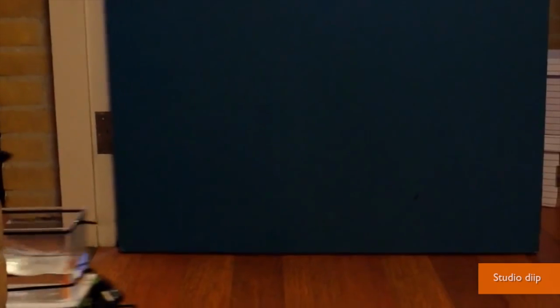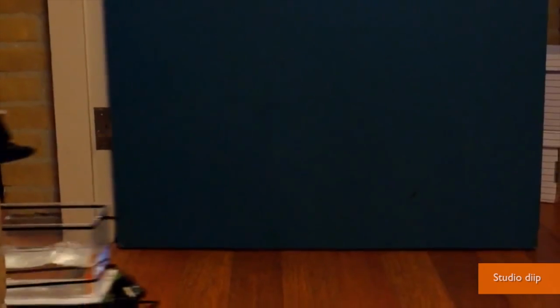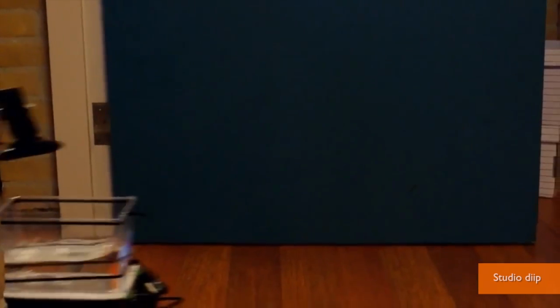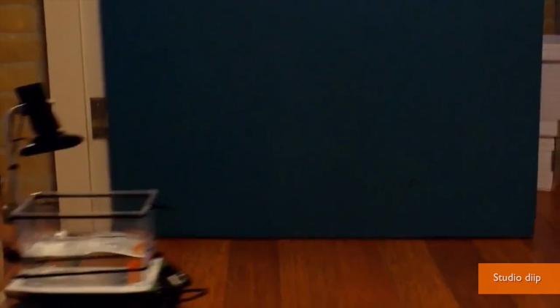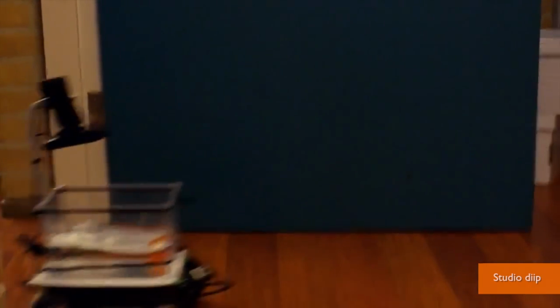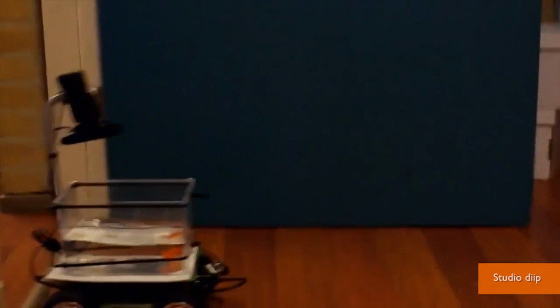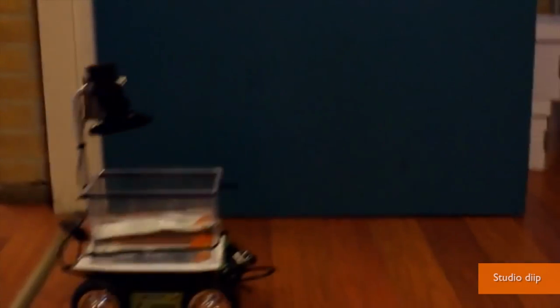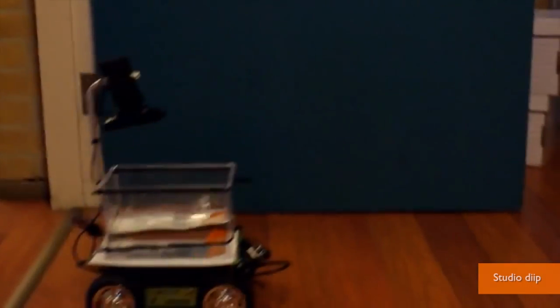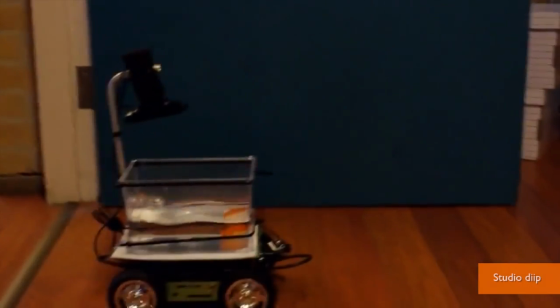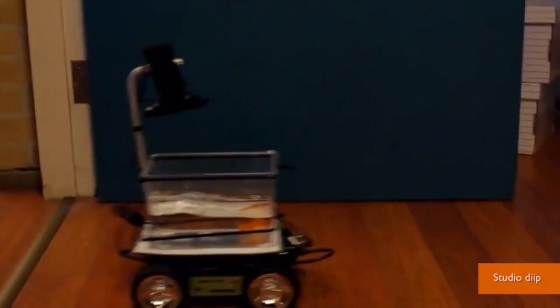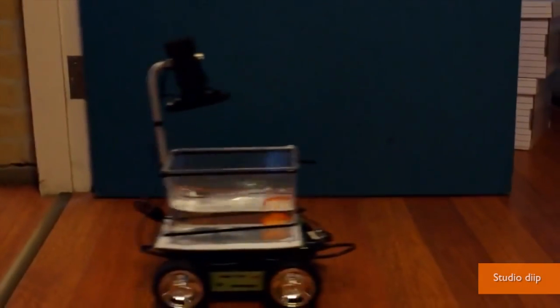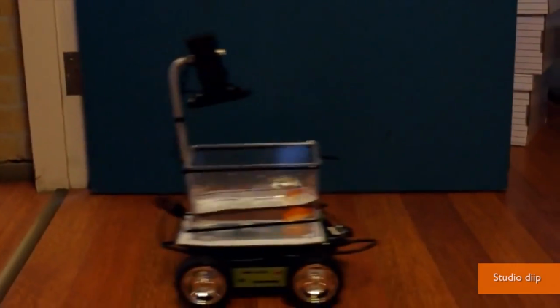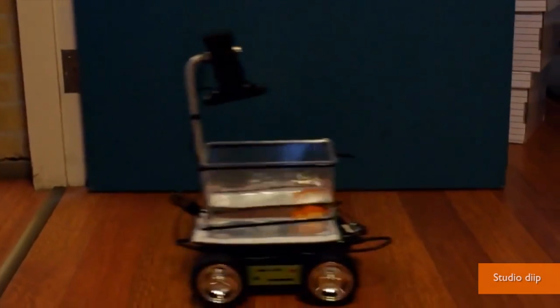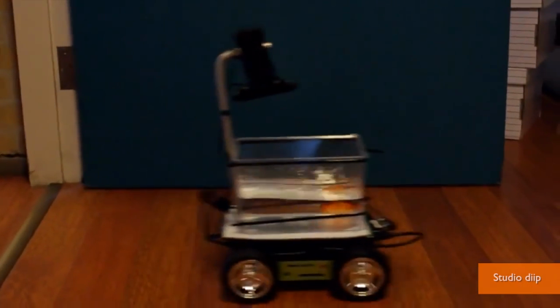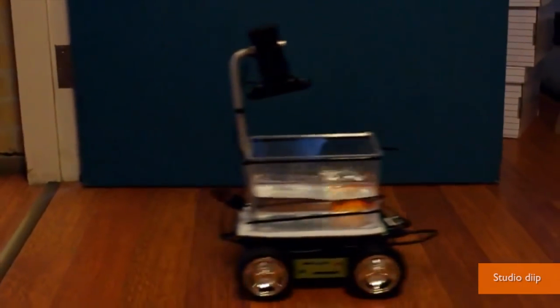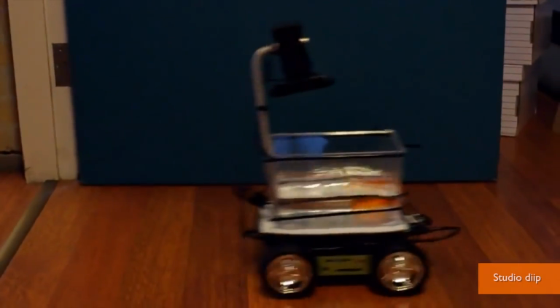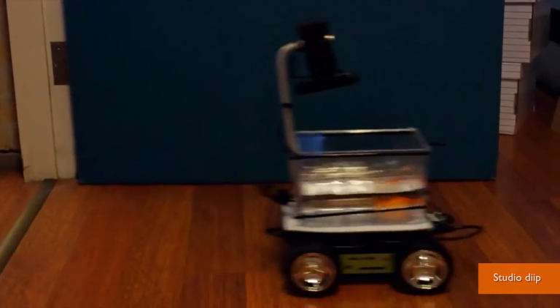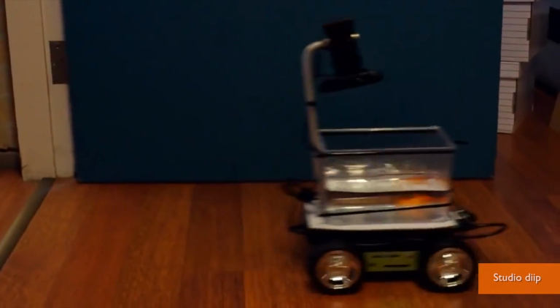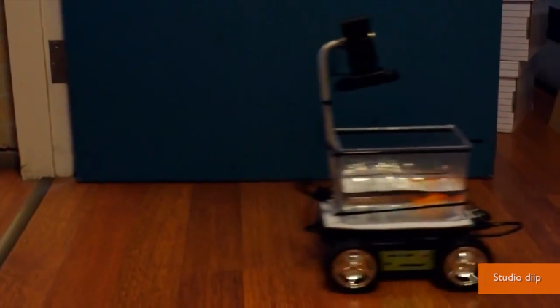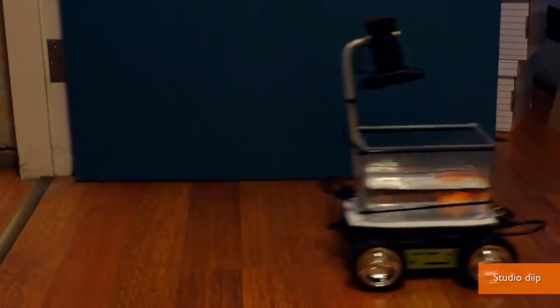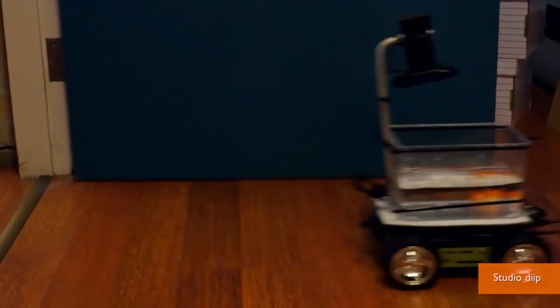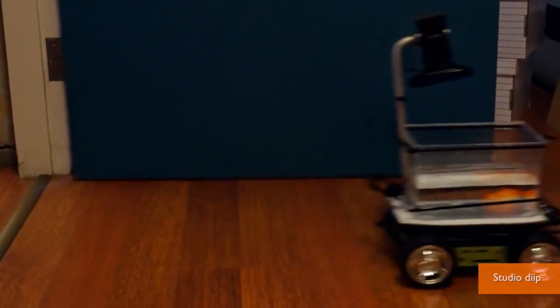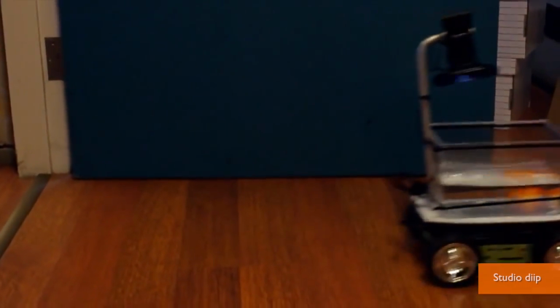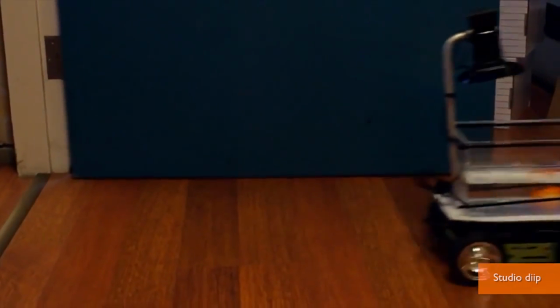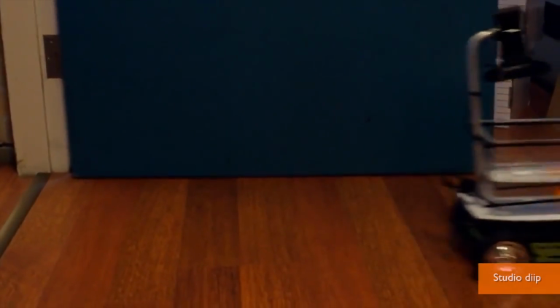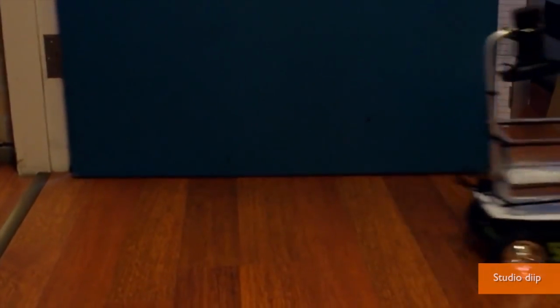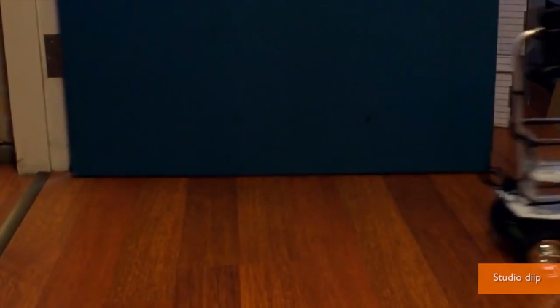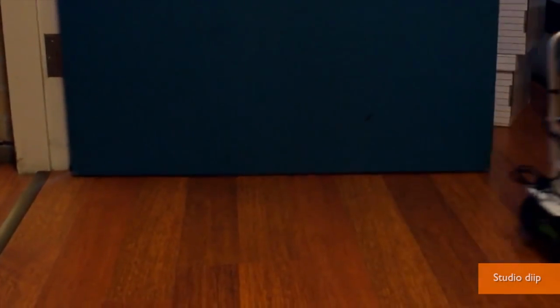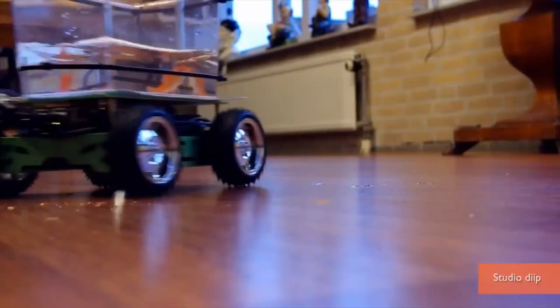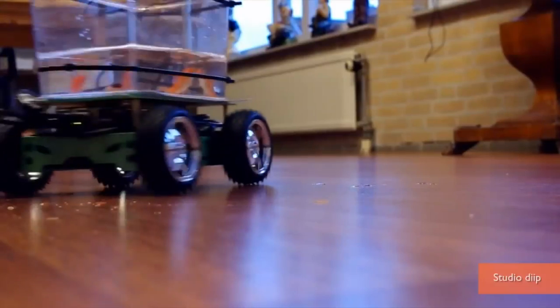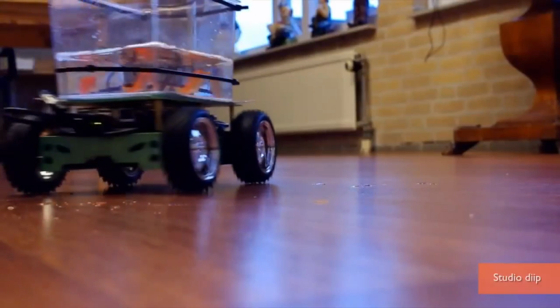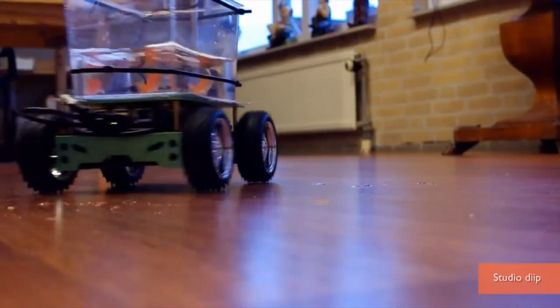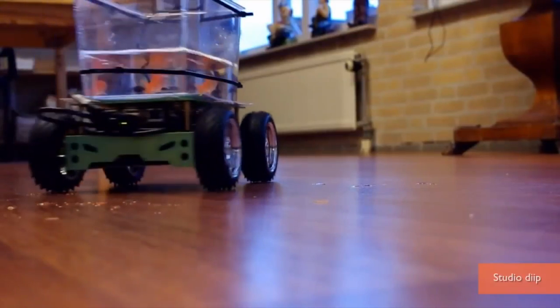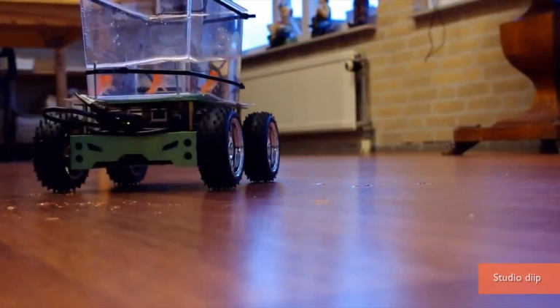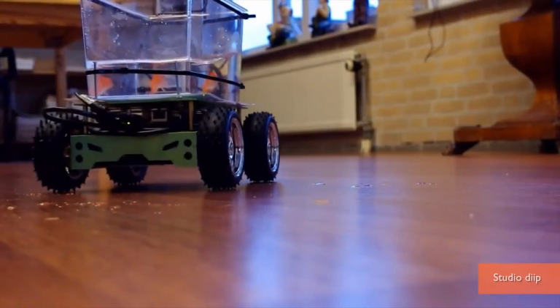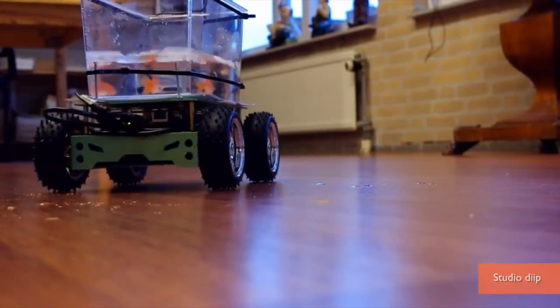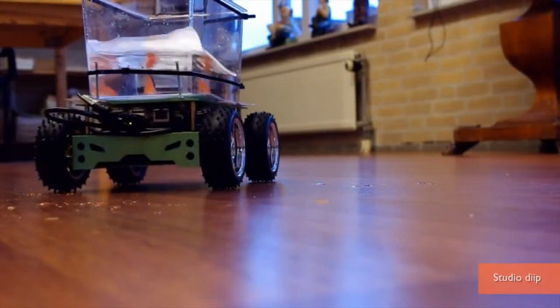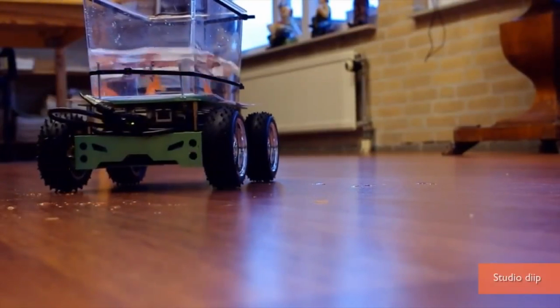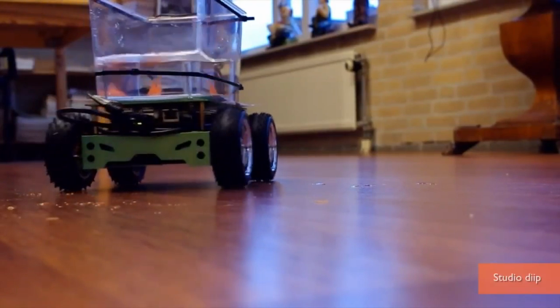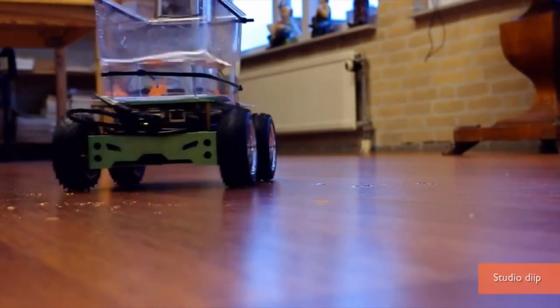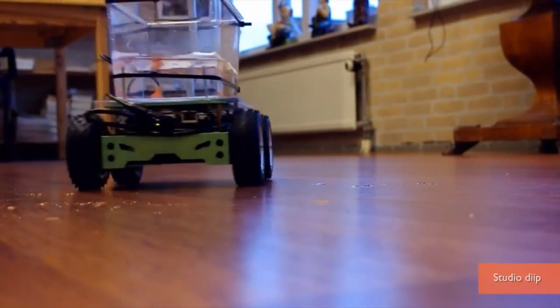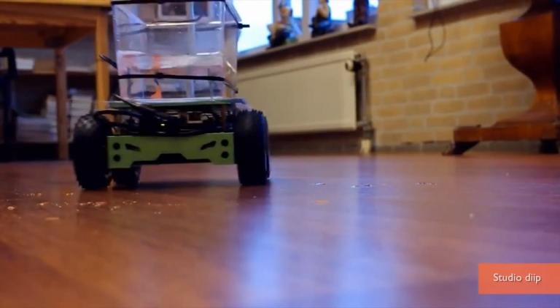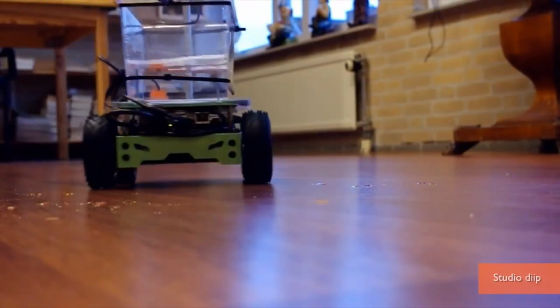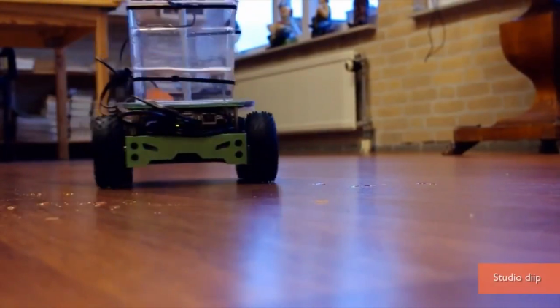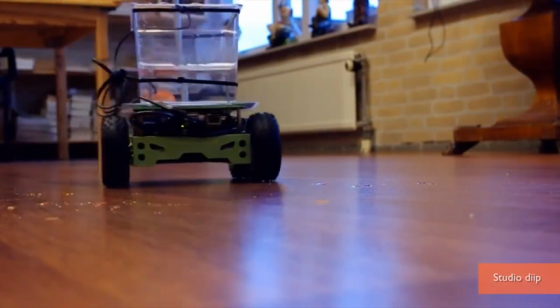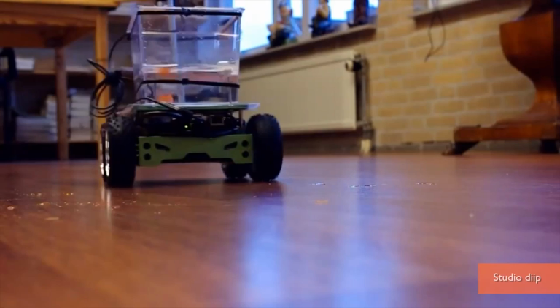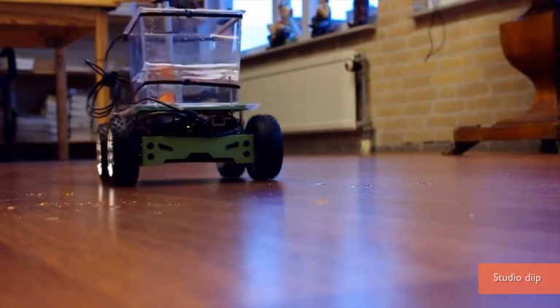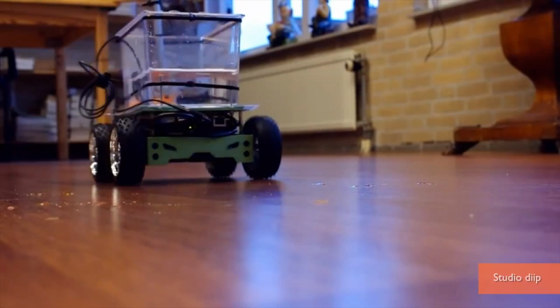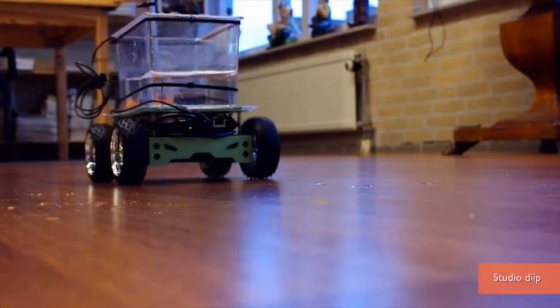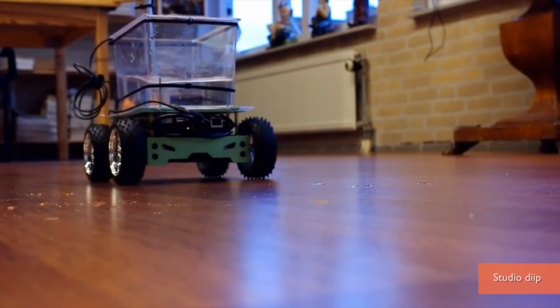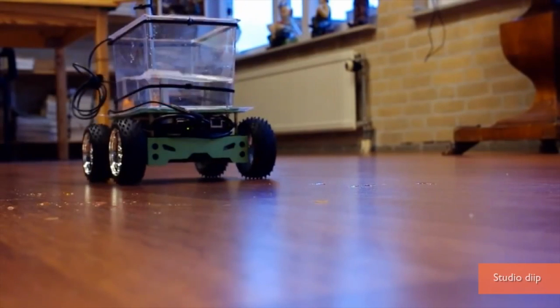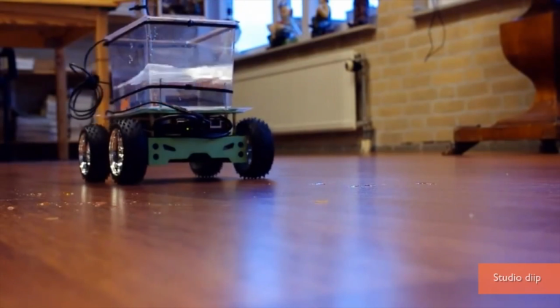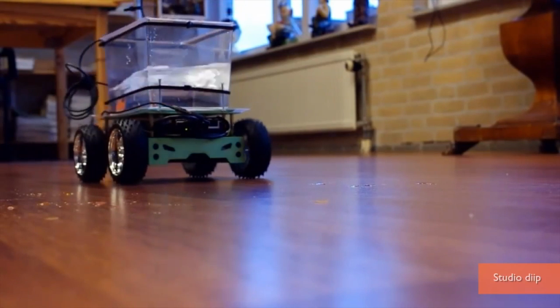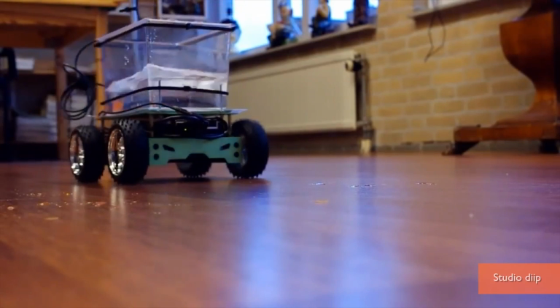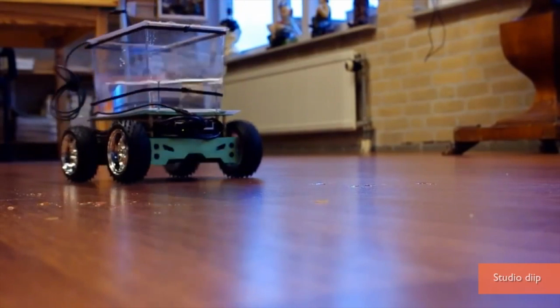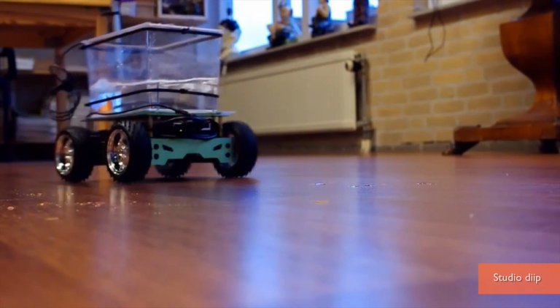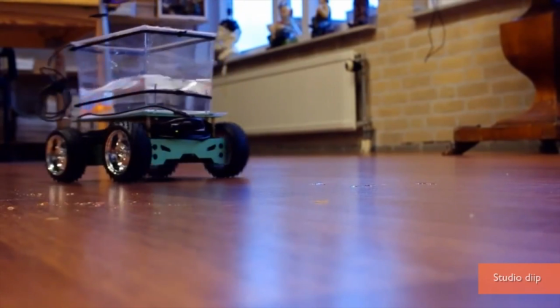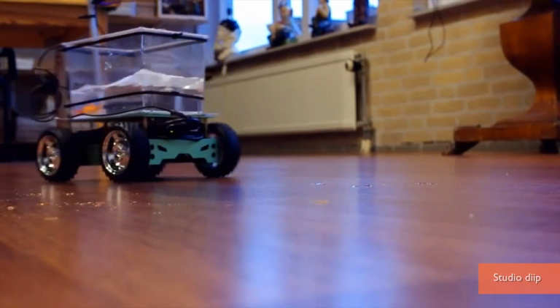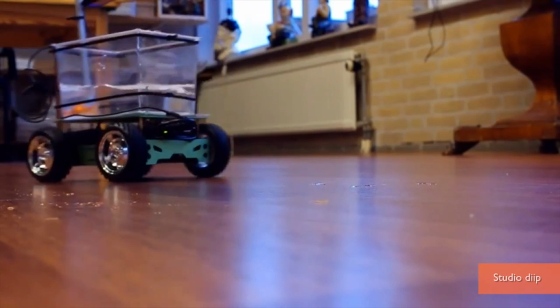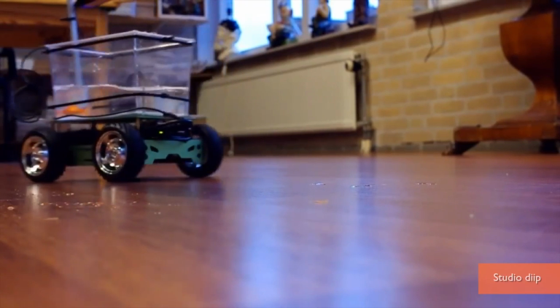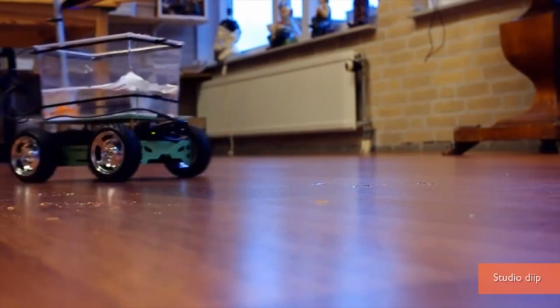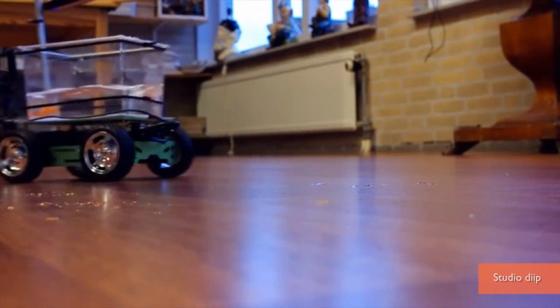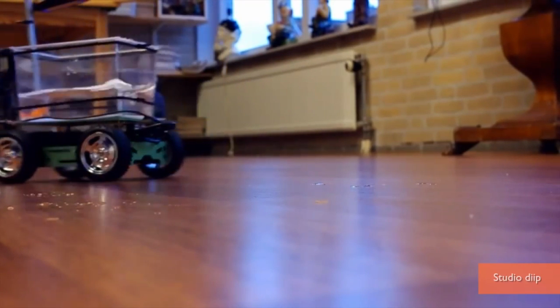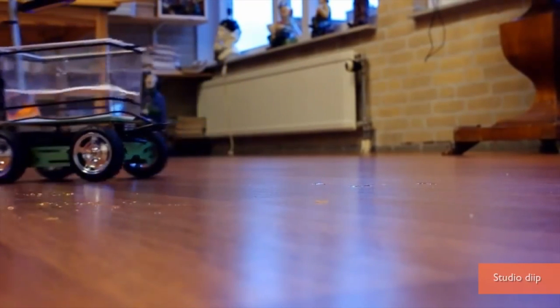Using a camera and computer vision software, a goldfish is able to maneuver this robot car on land.